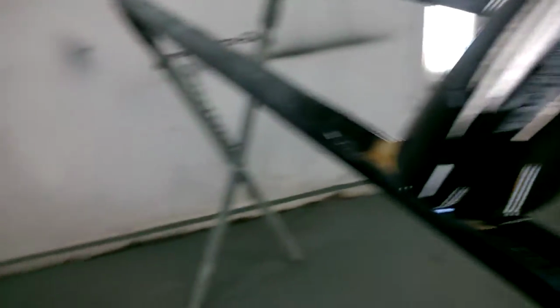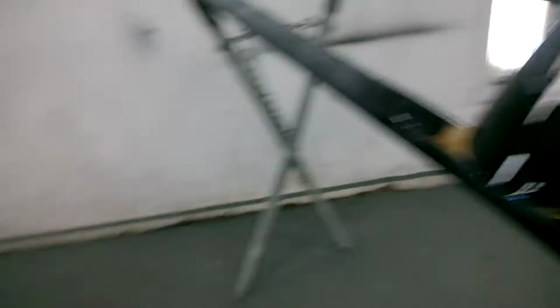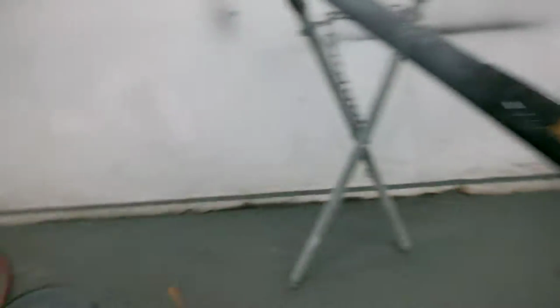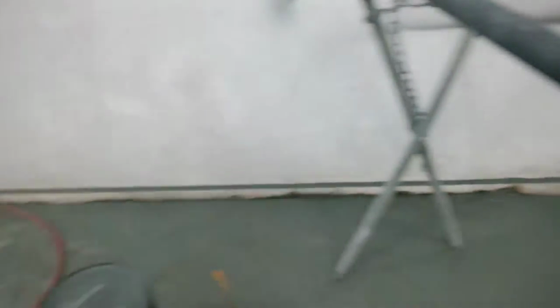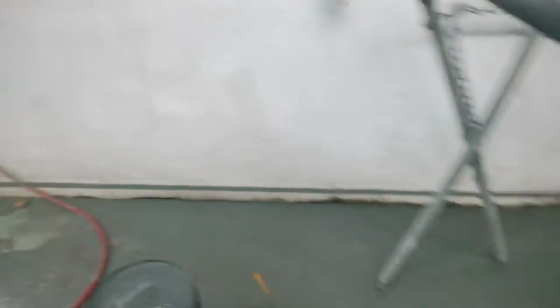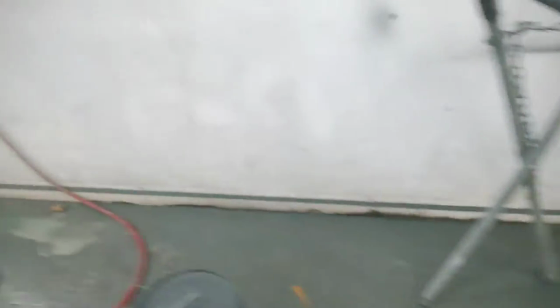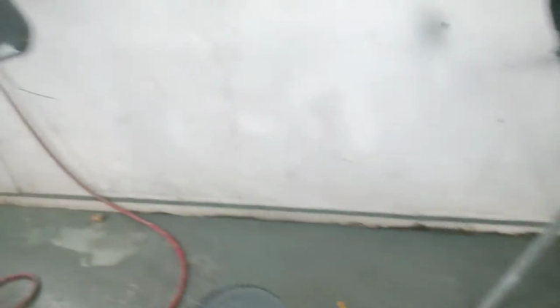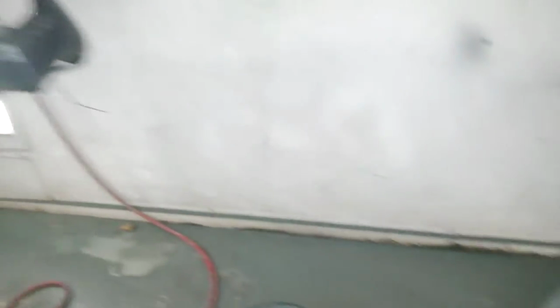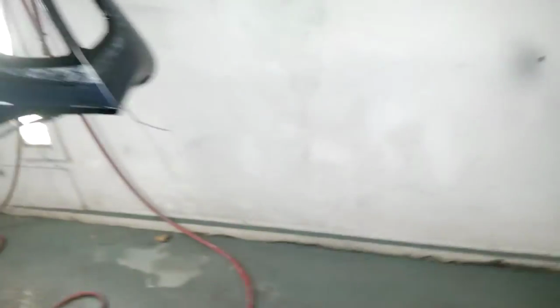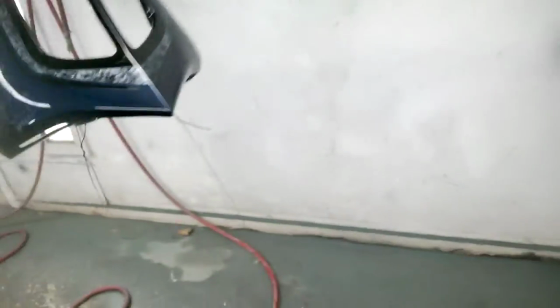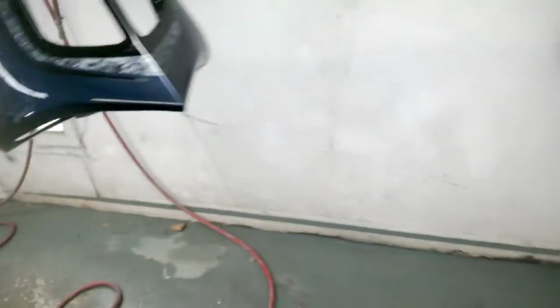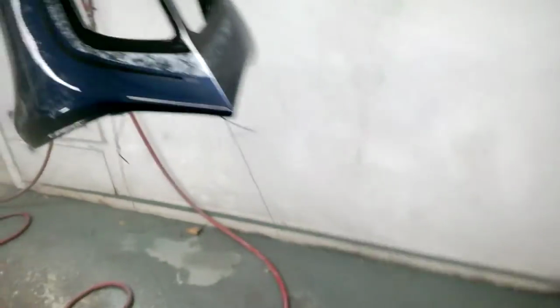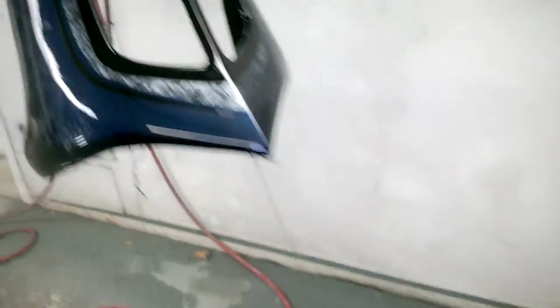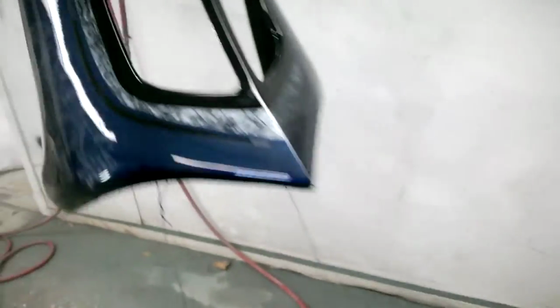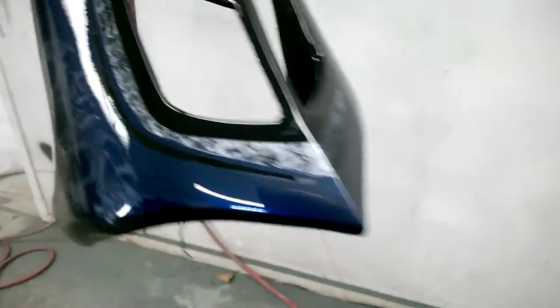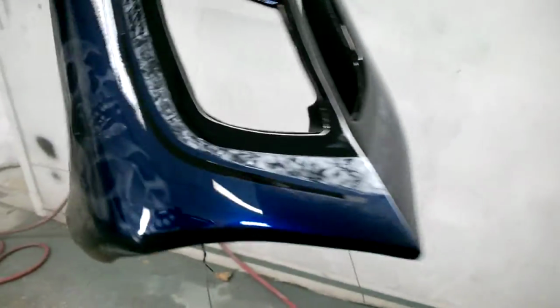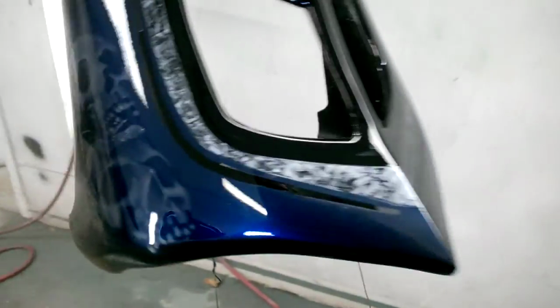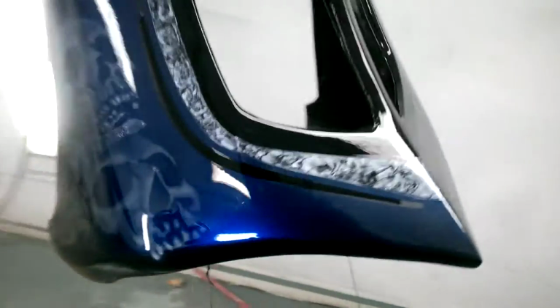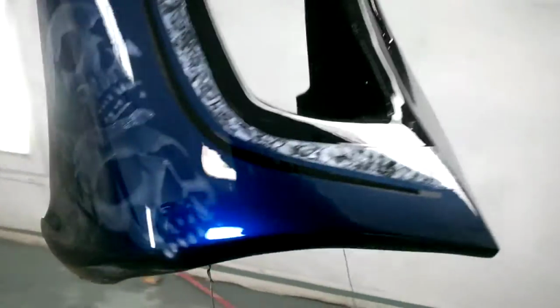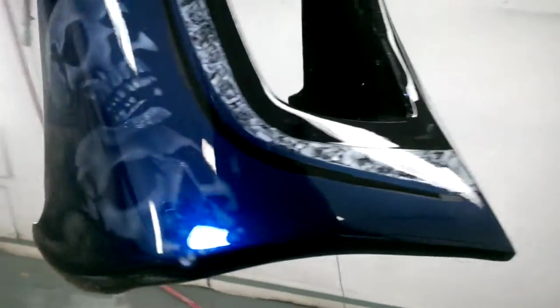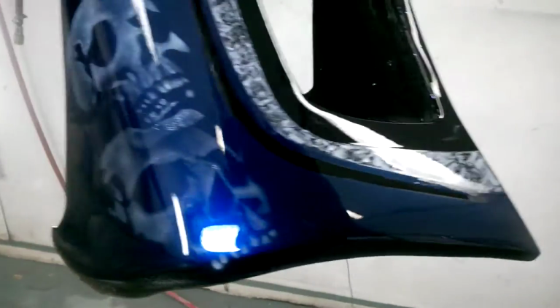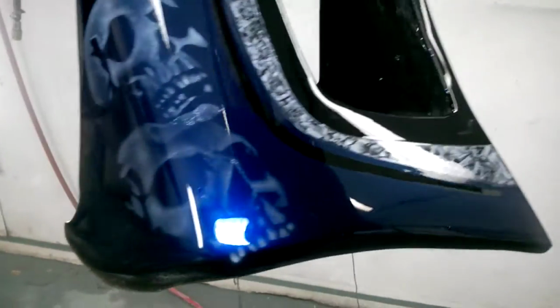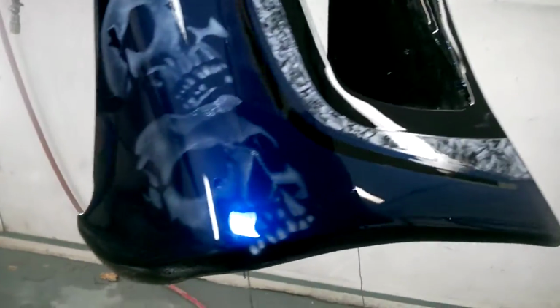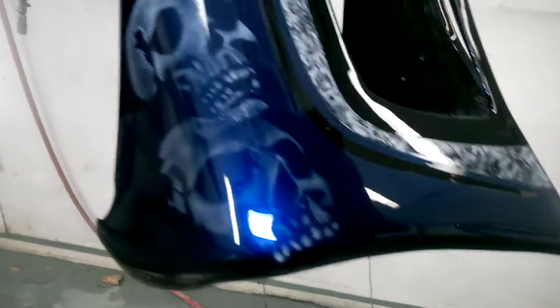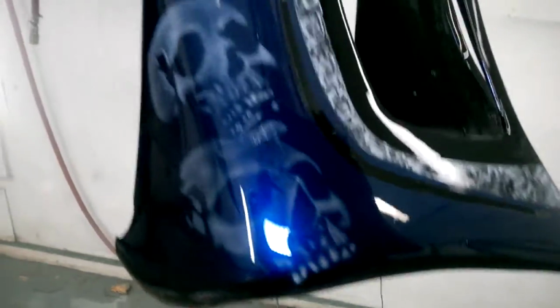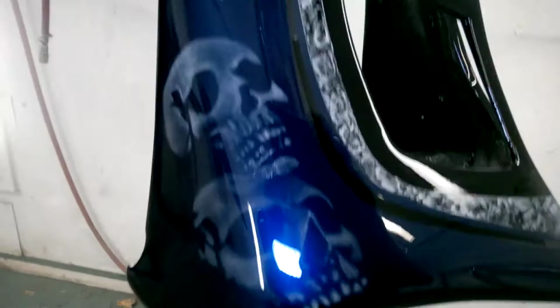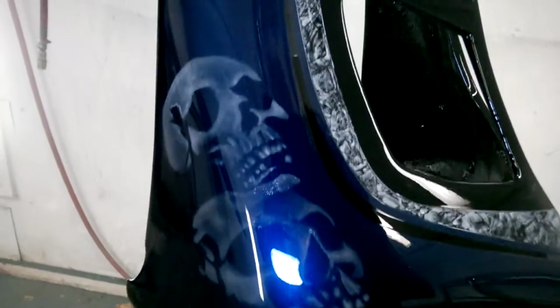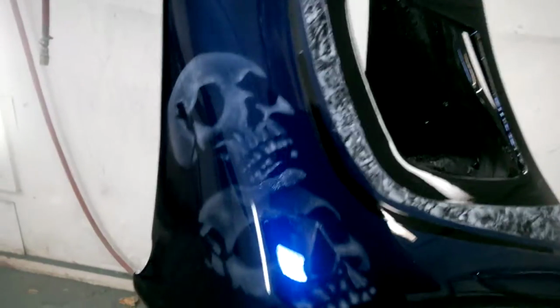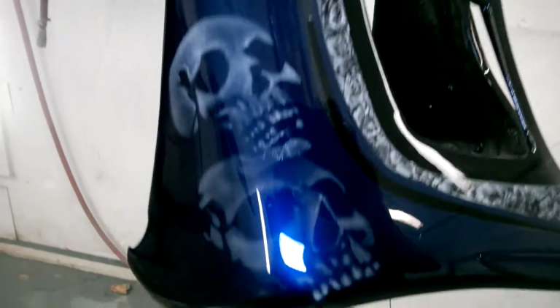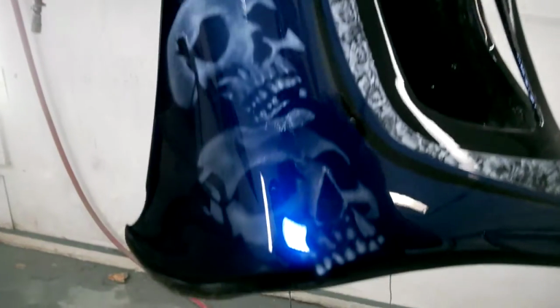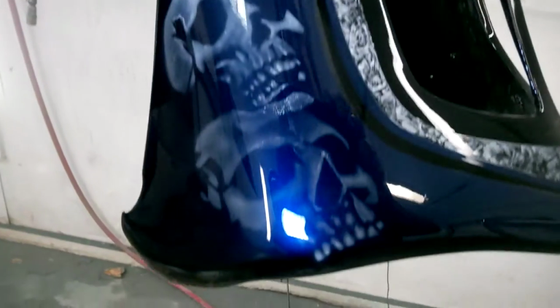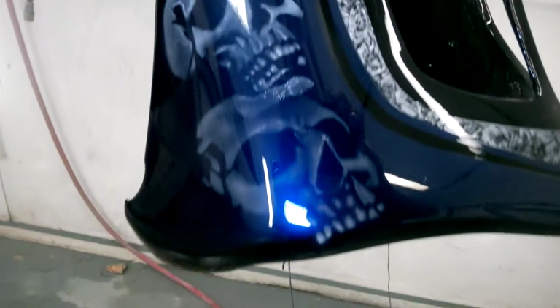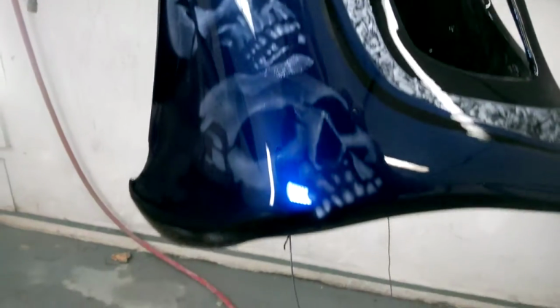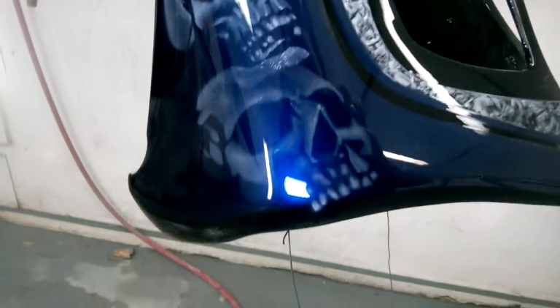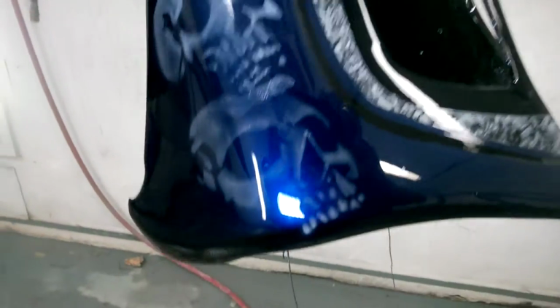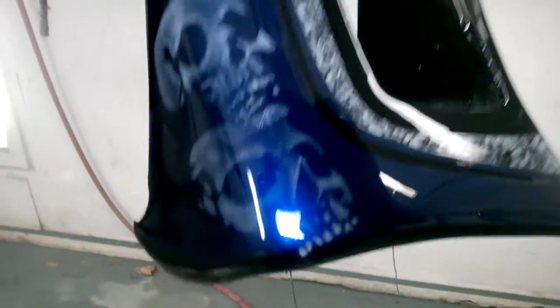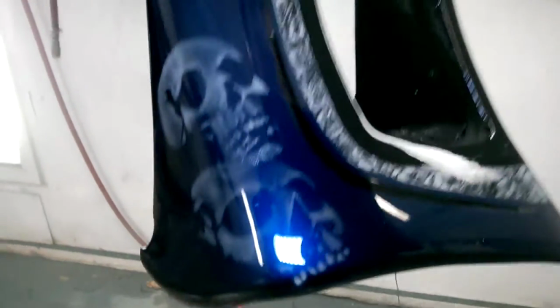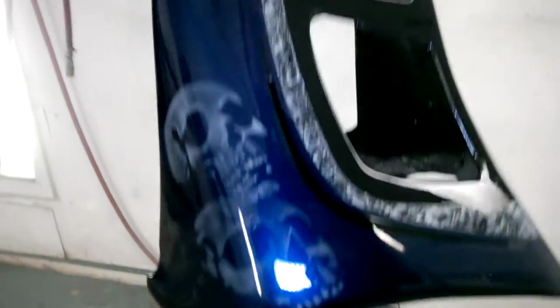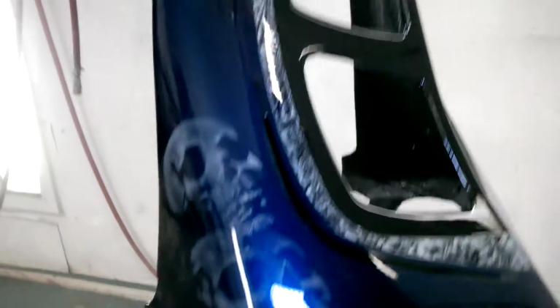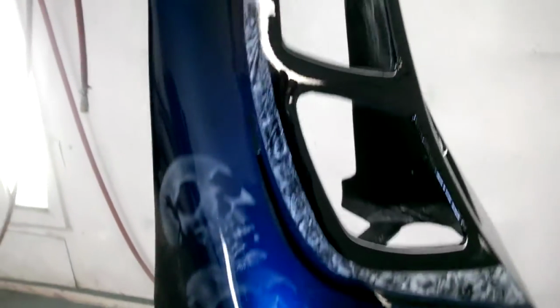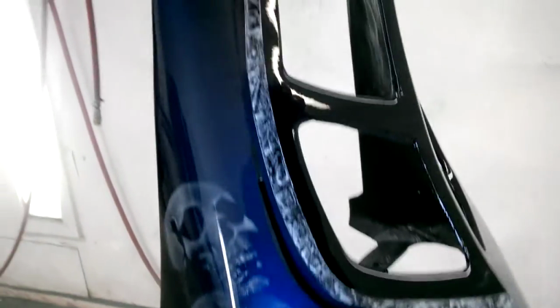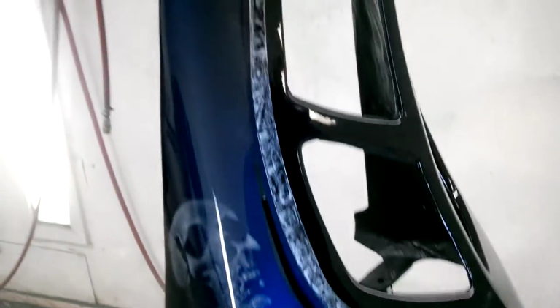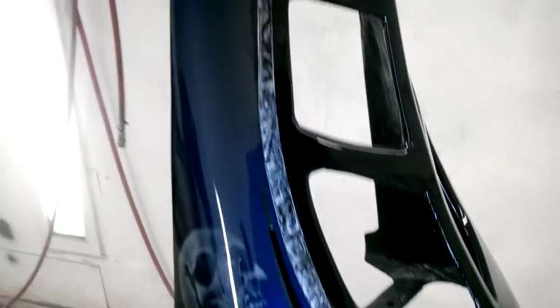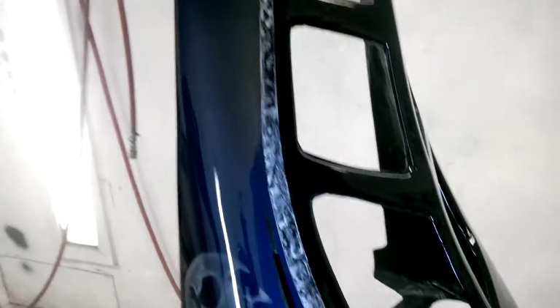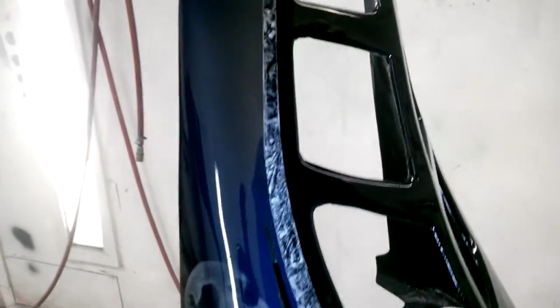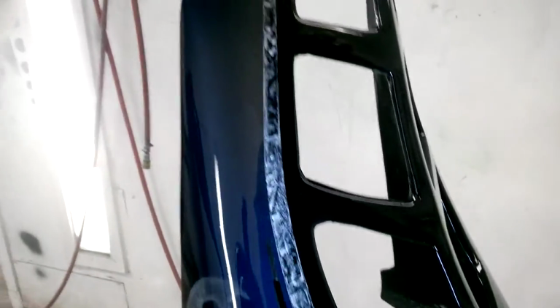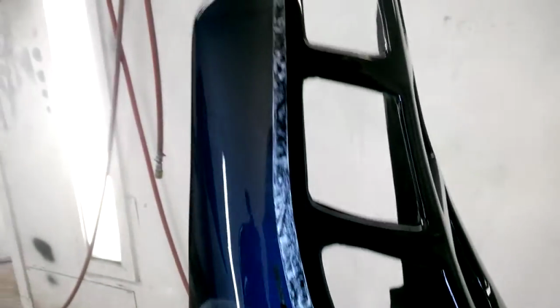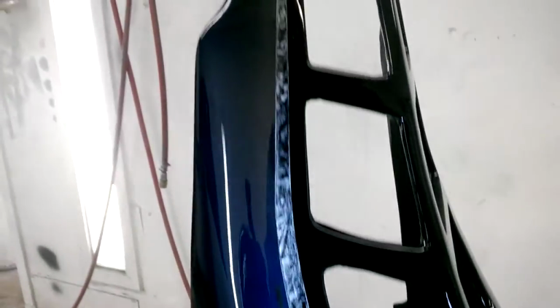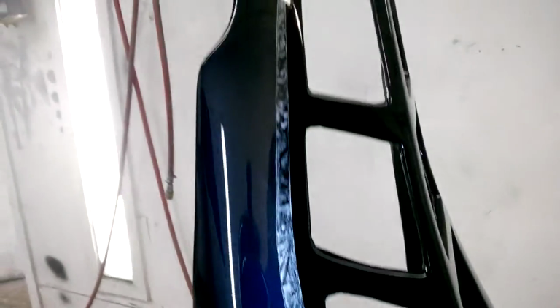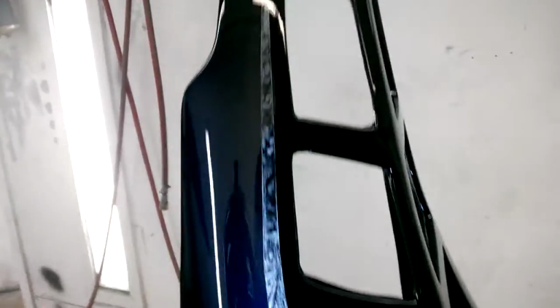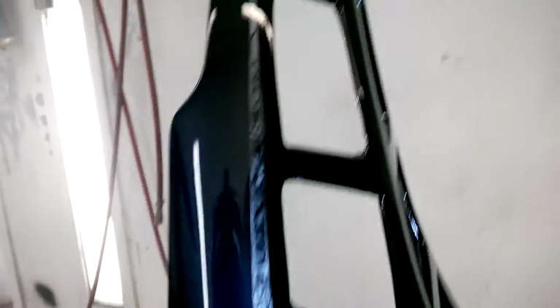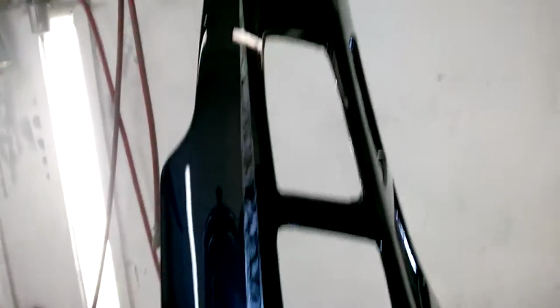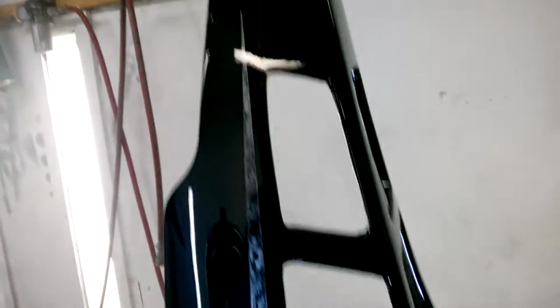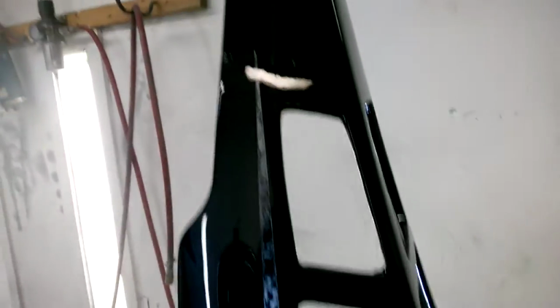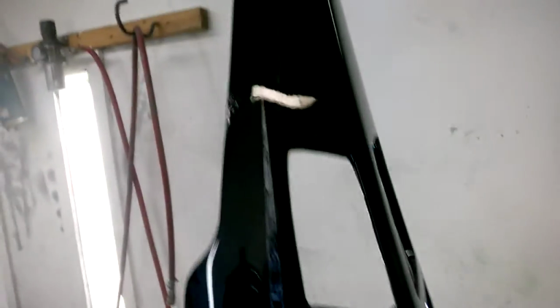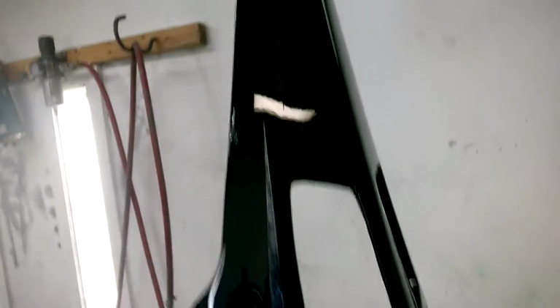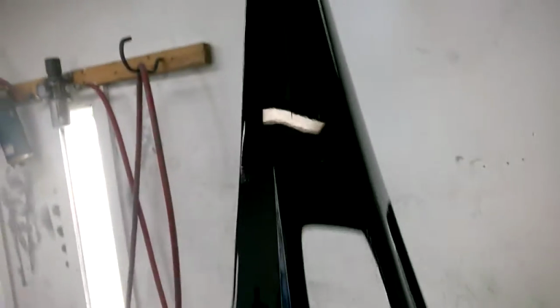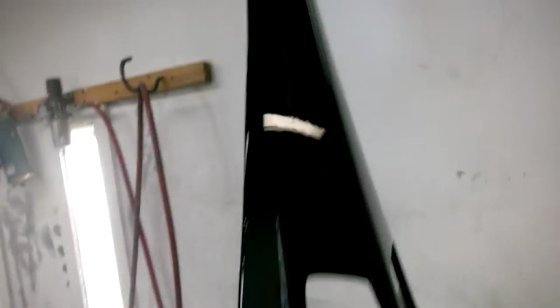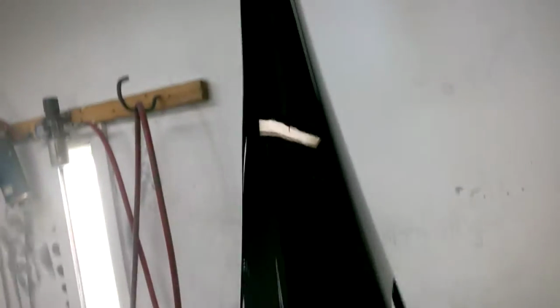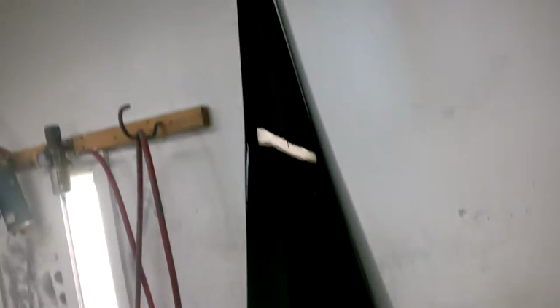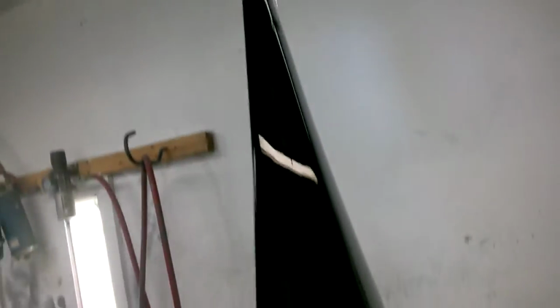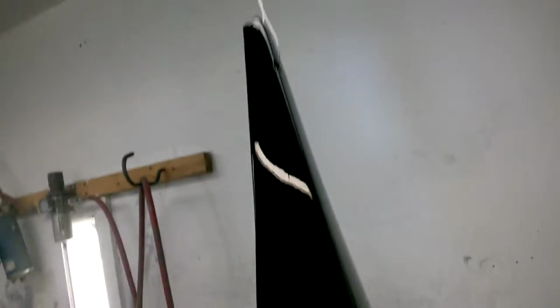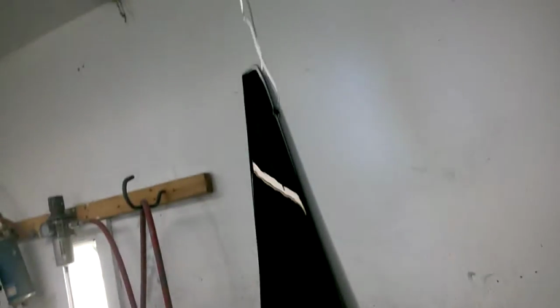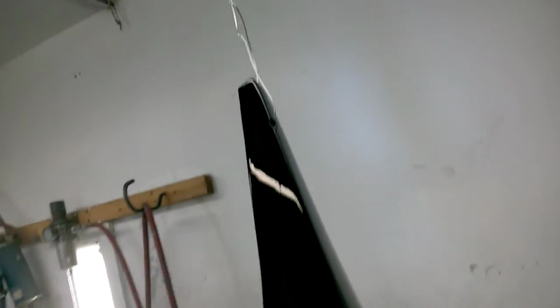More 24-carat leaf on the front. Here's the chin spoiler.